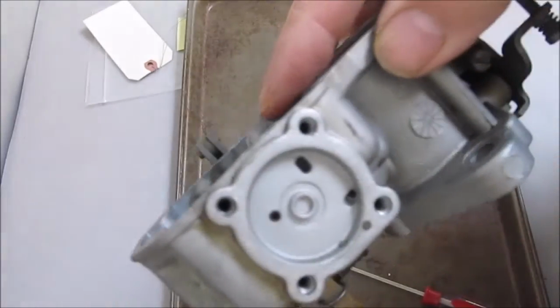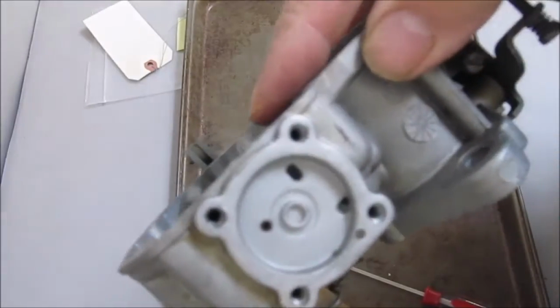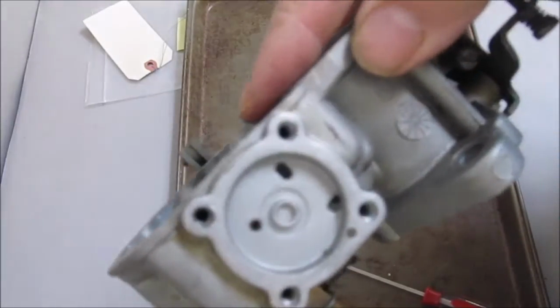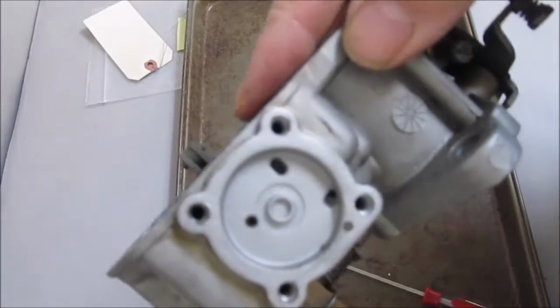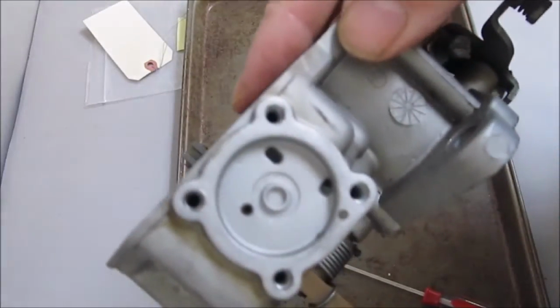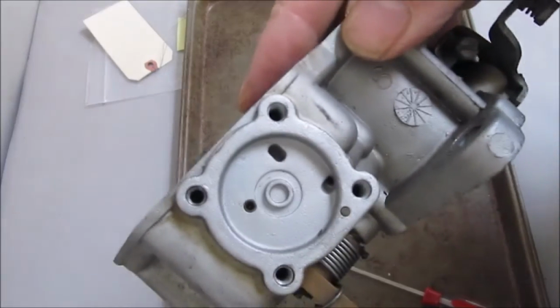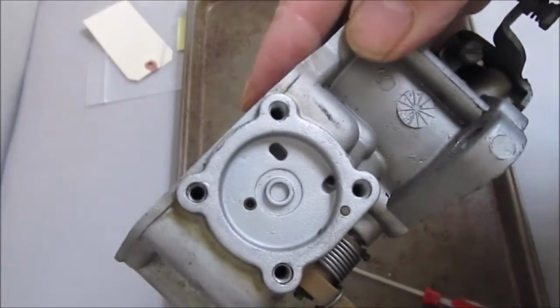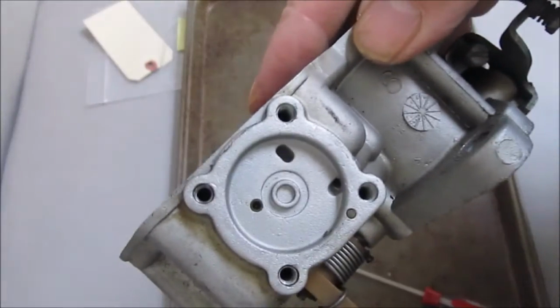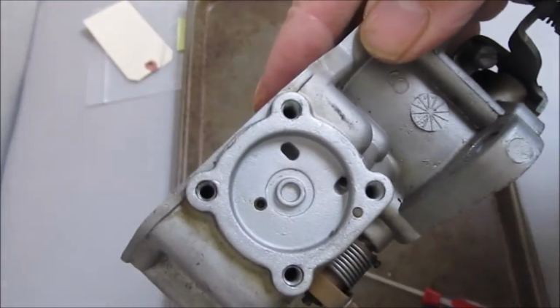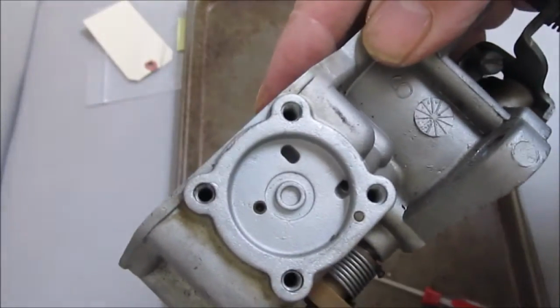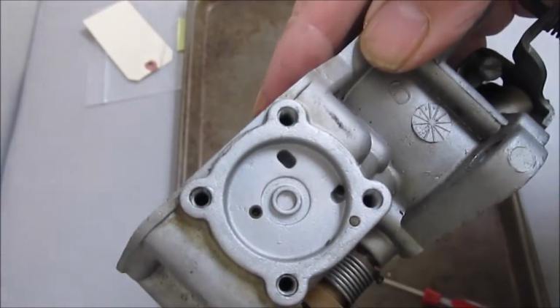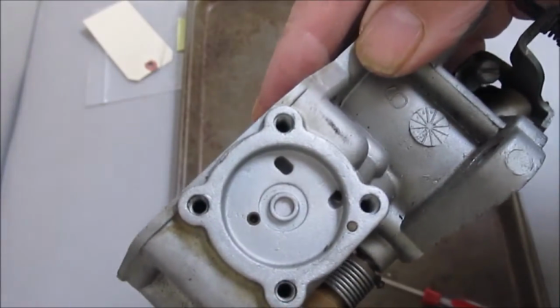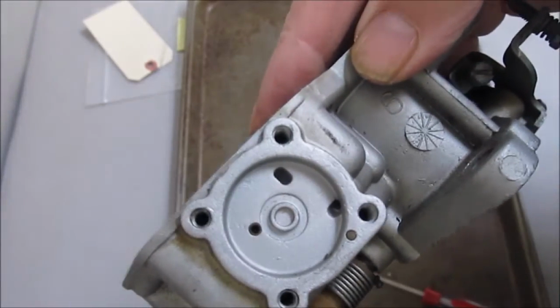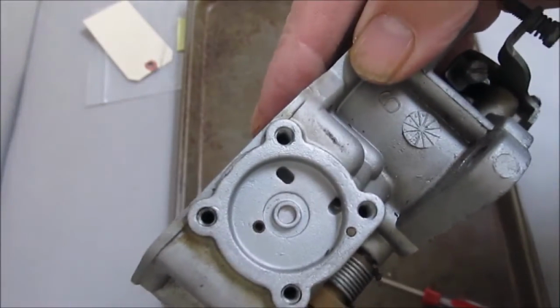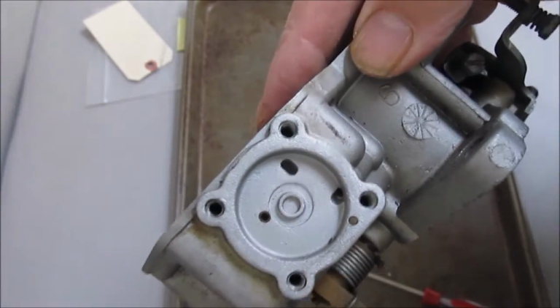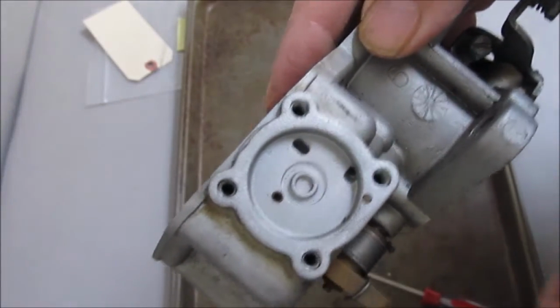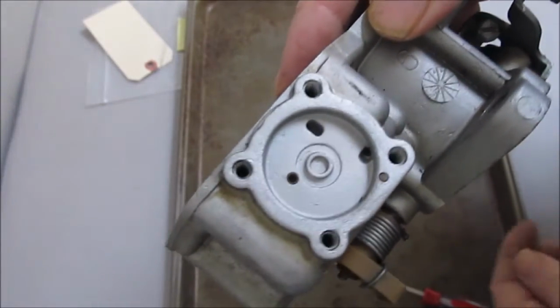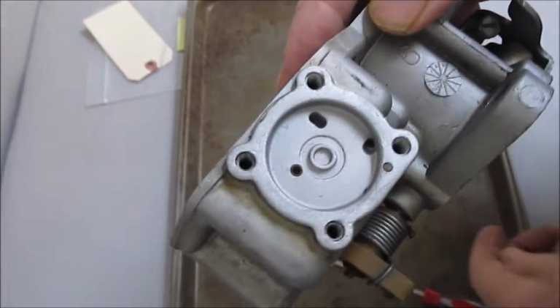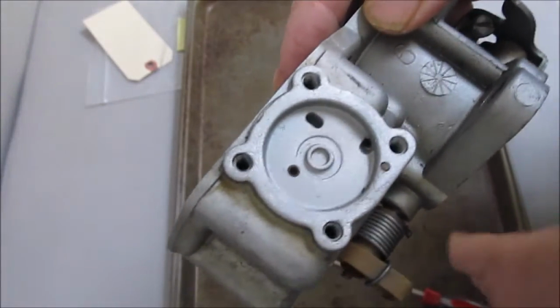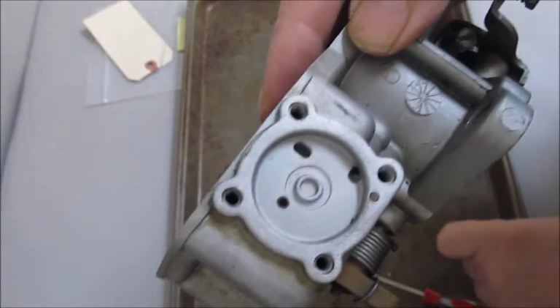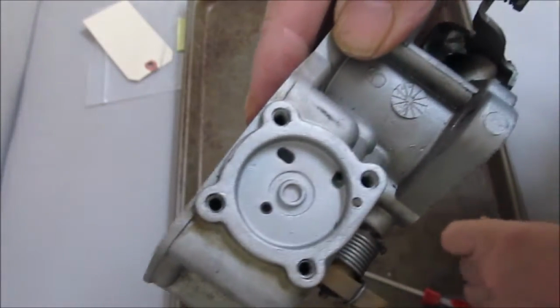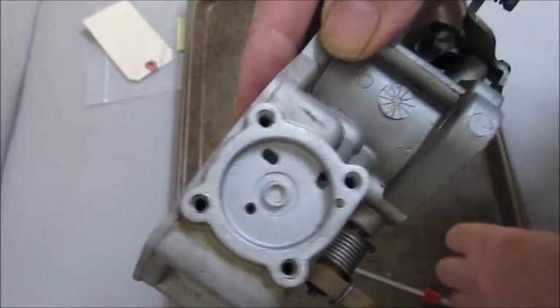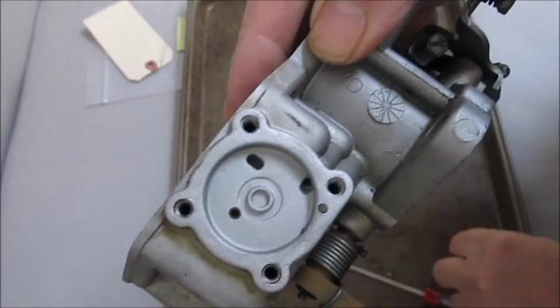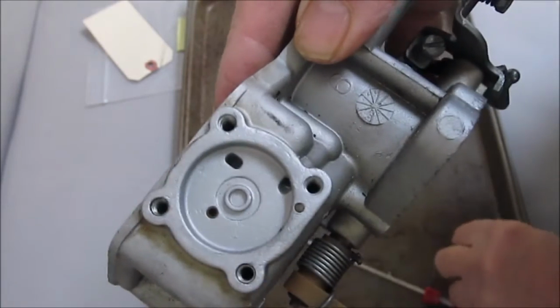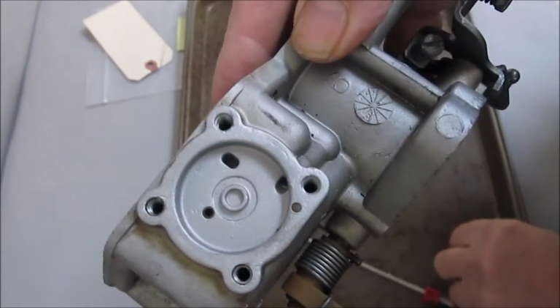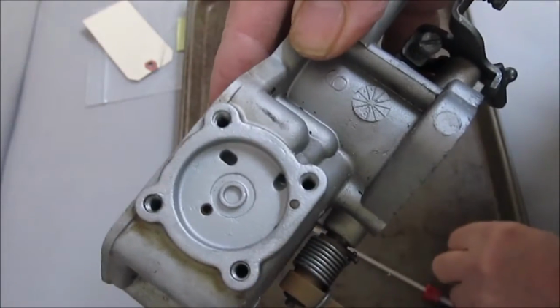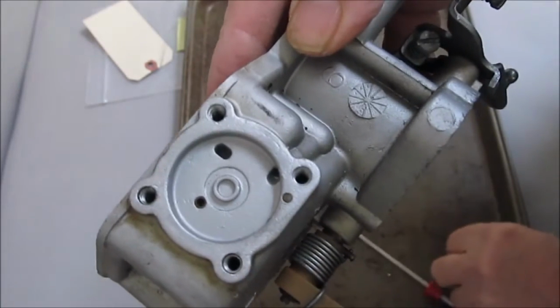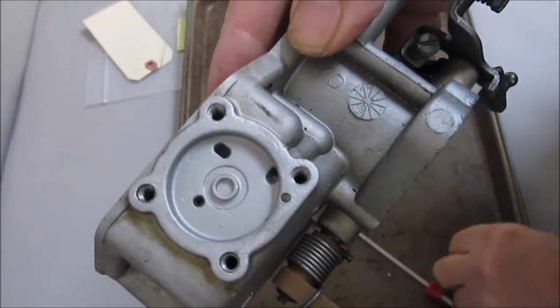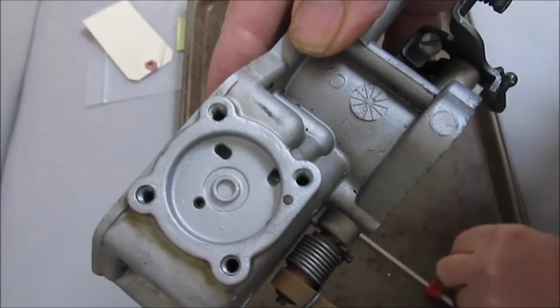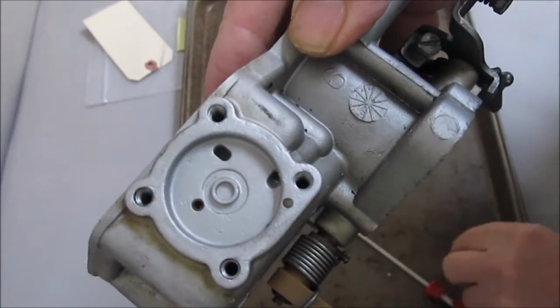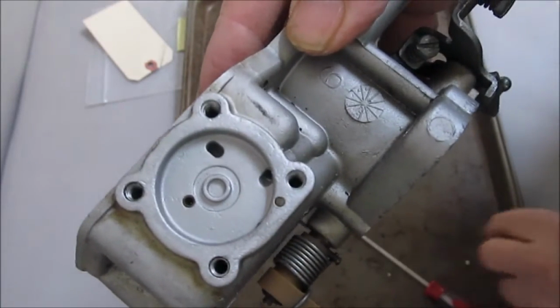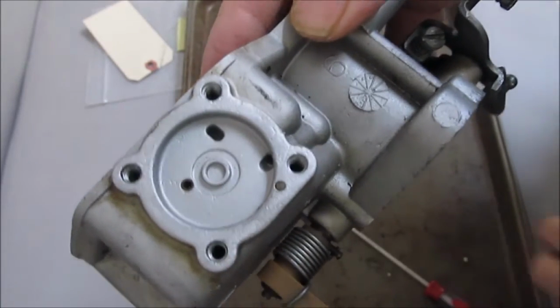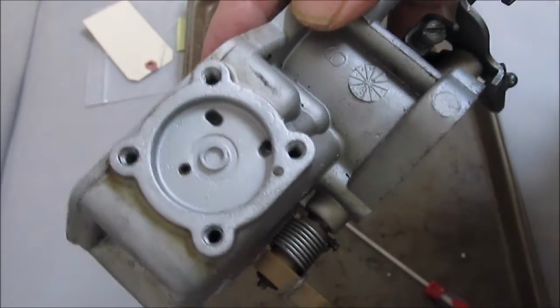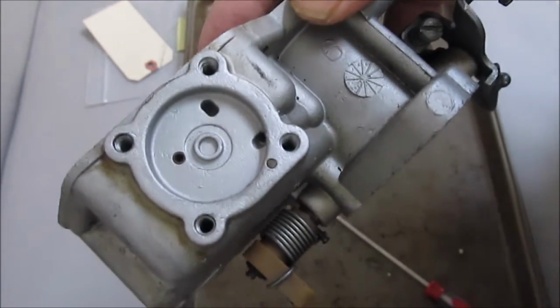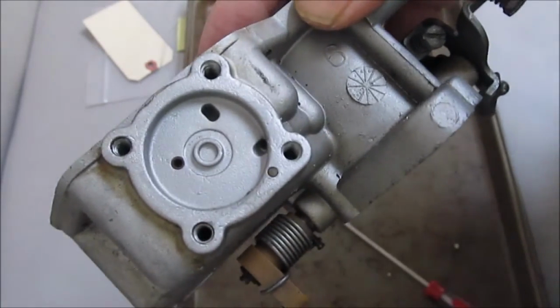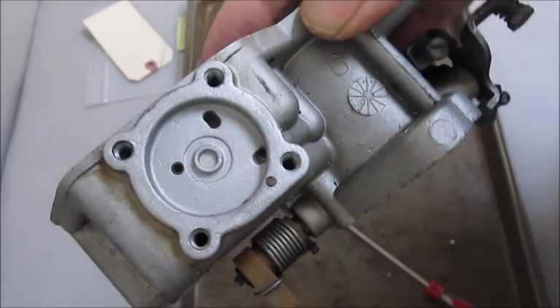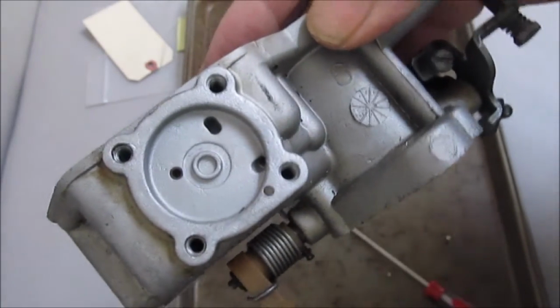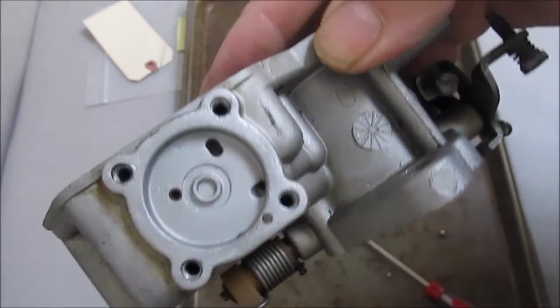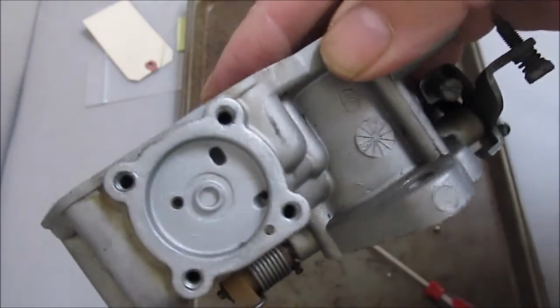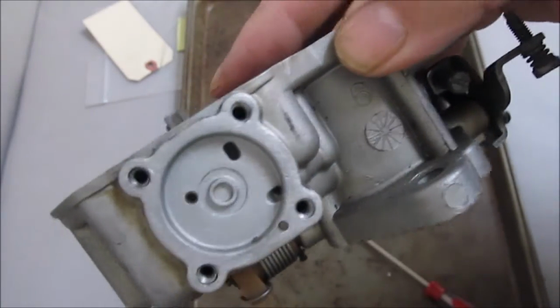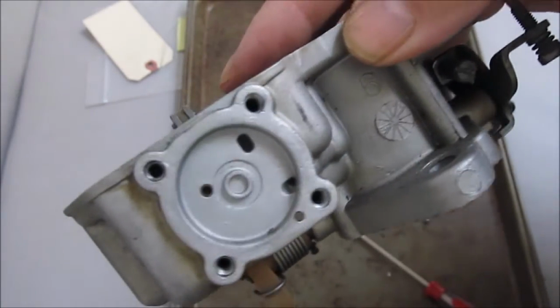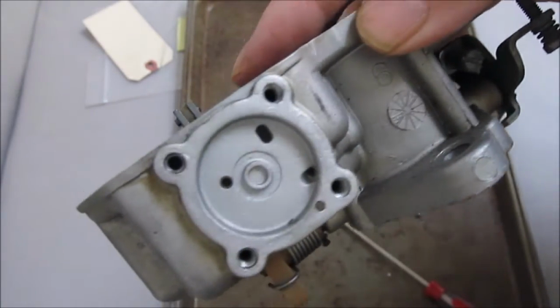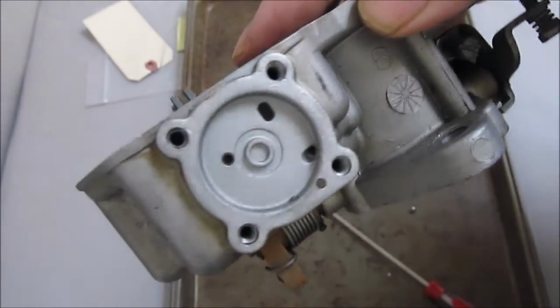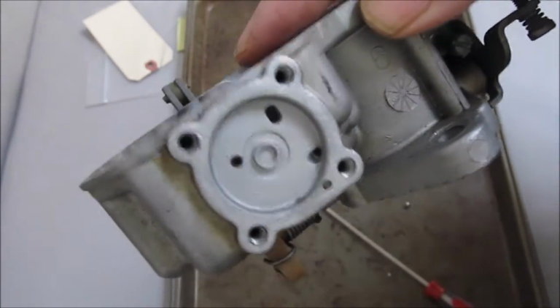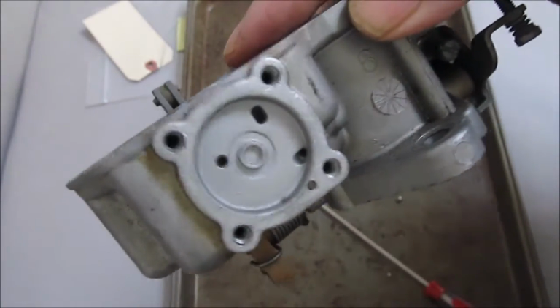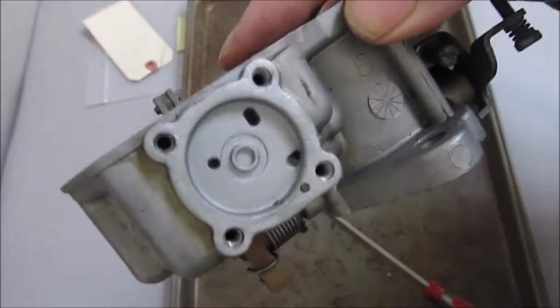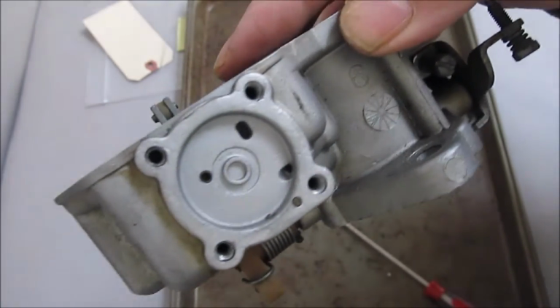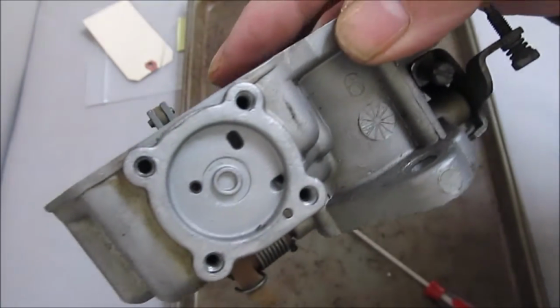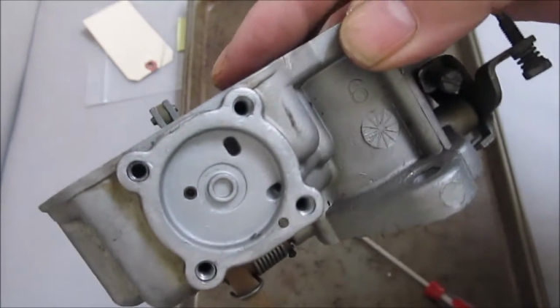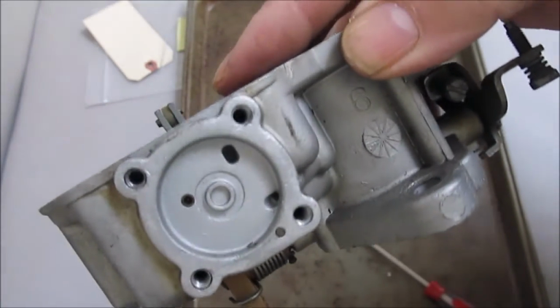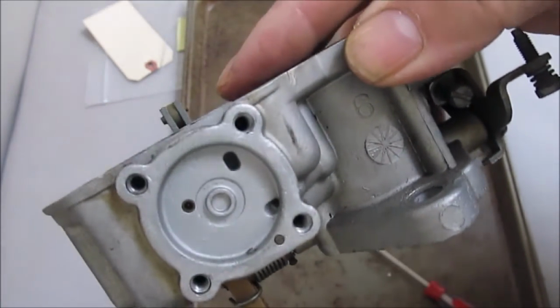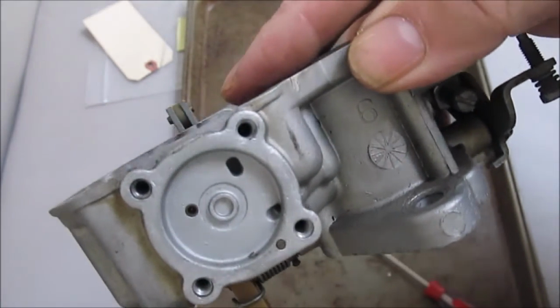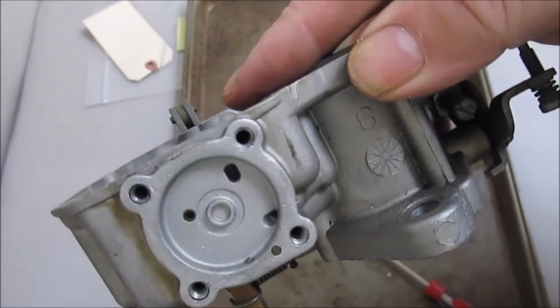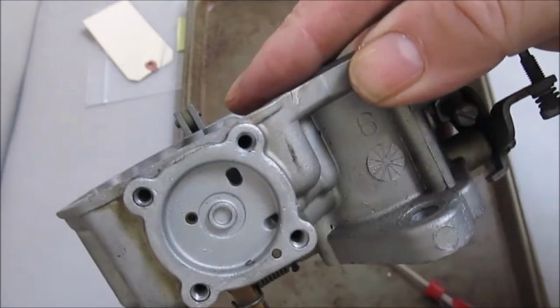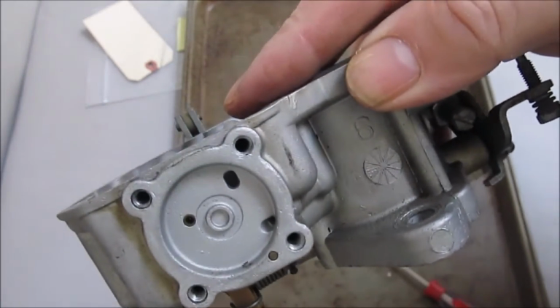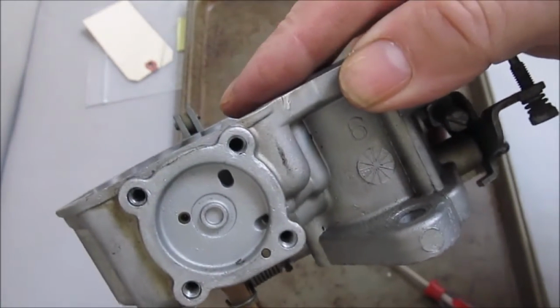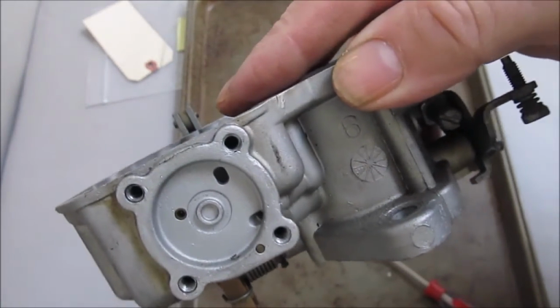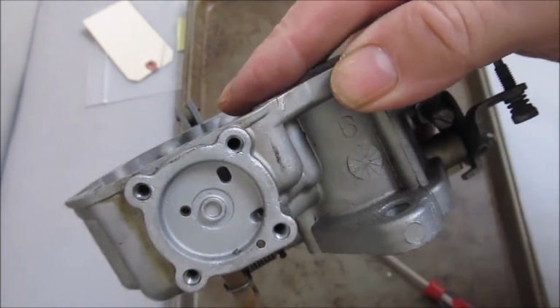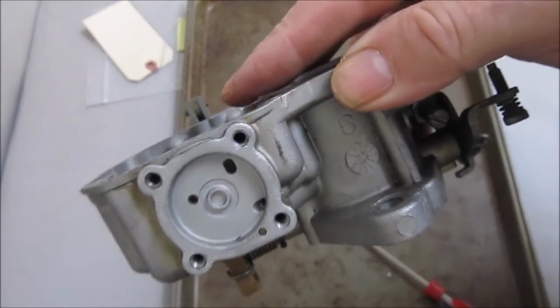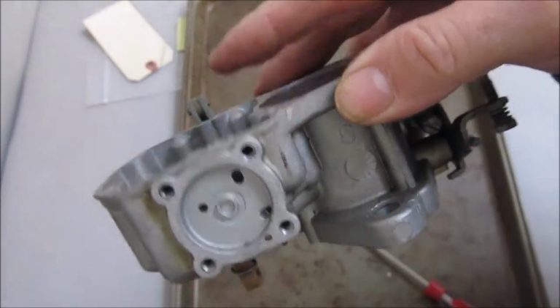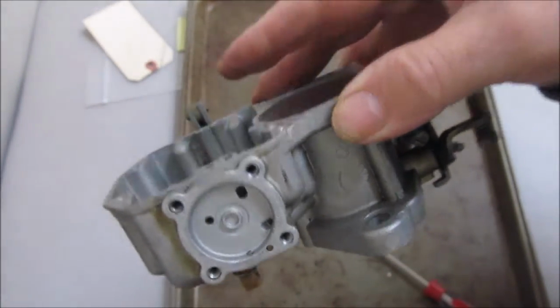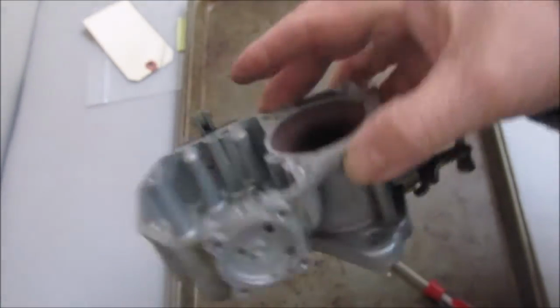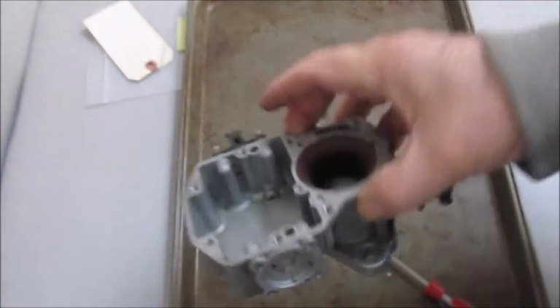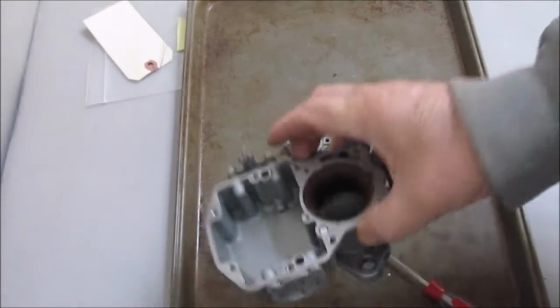So there you go — a brief explanation of how your accelerator pump works. It's a question I get asked quite often. Thank you for watching.